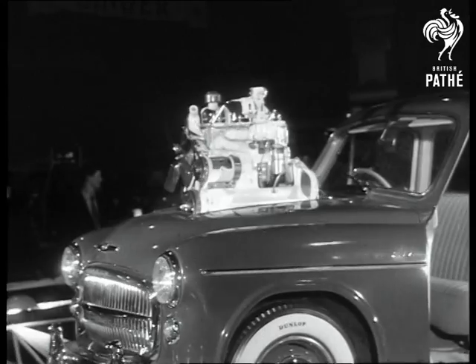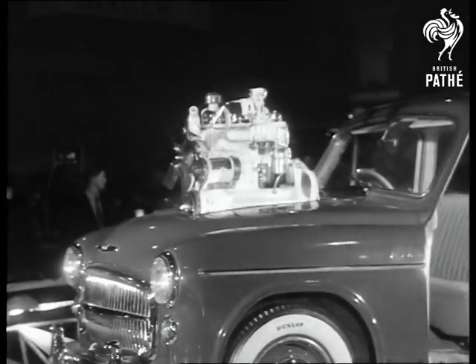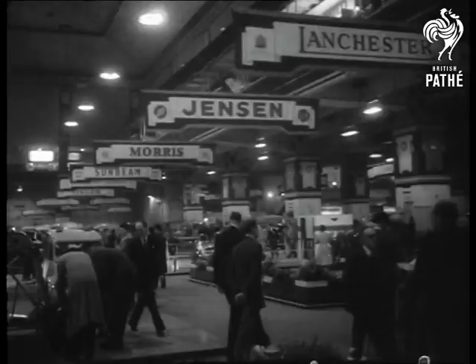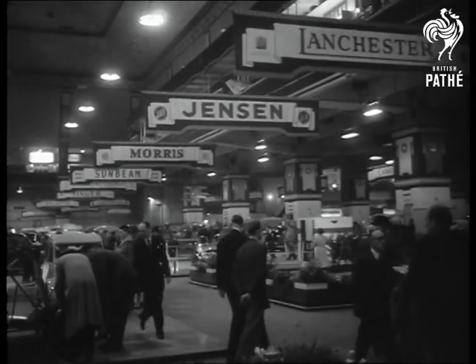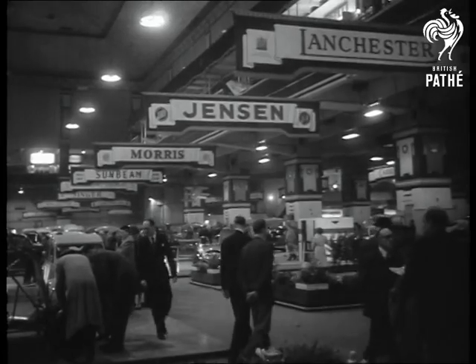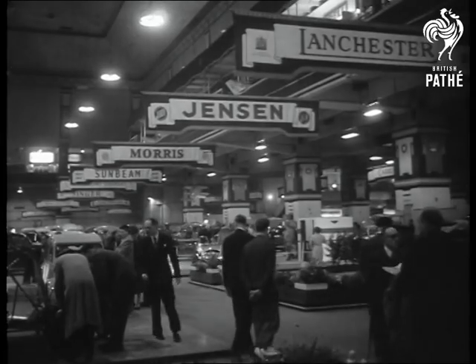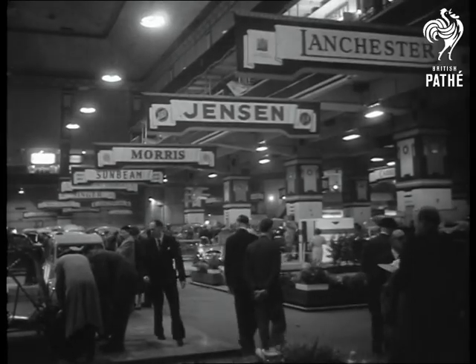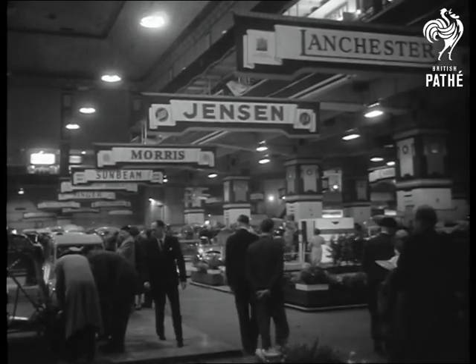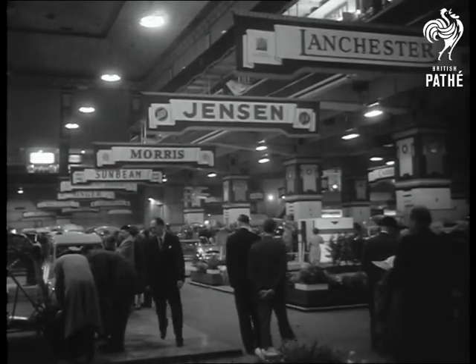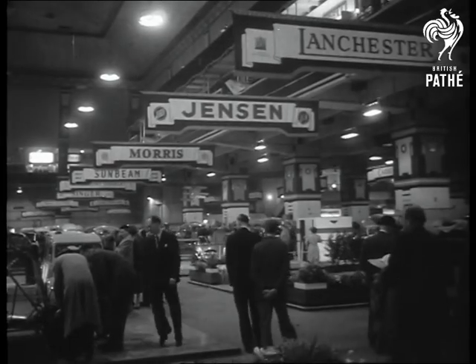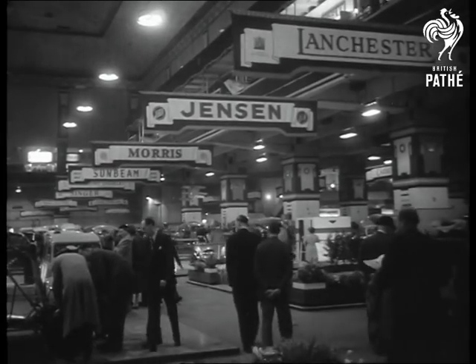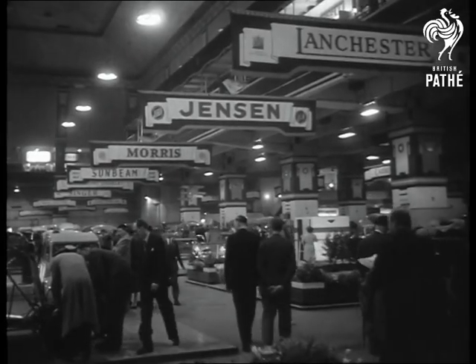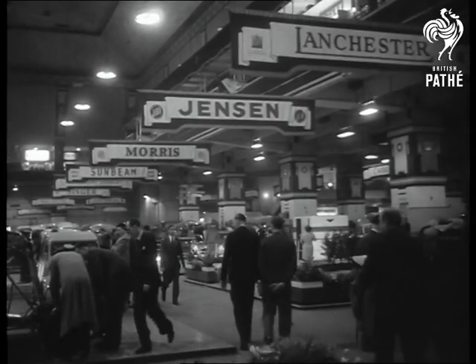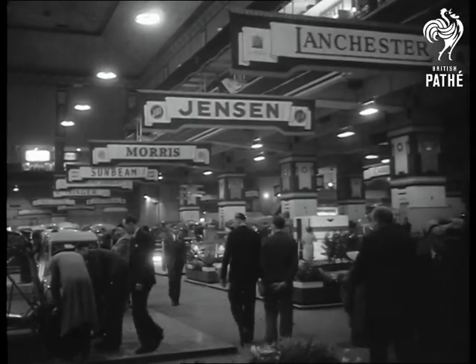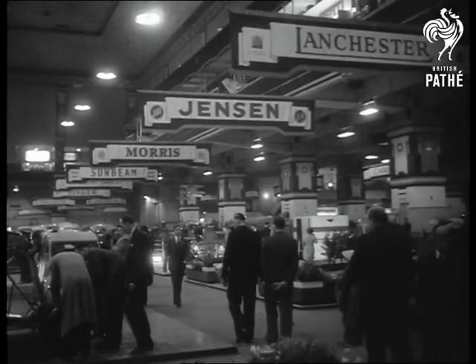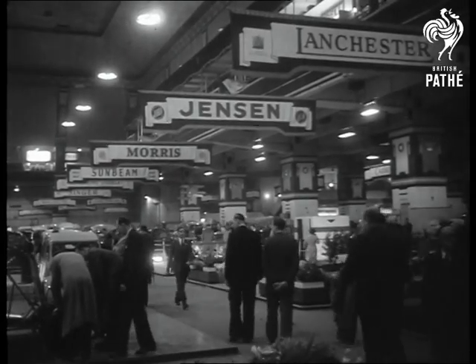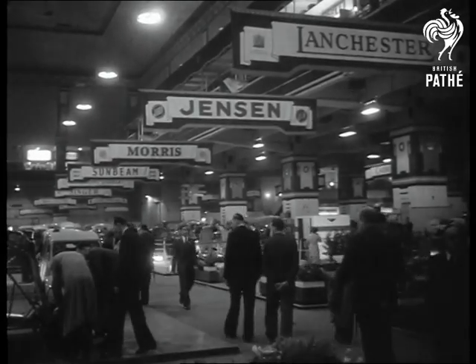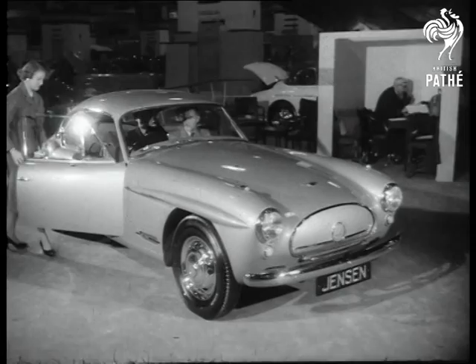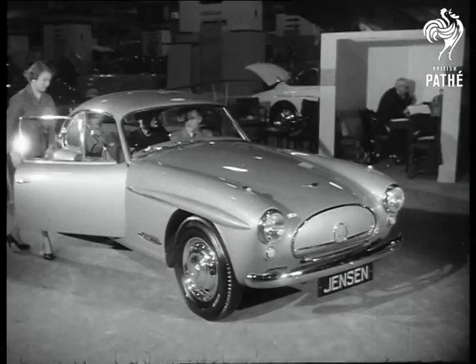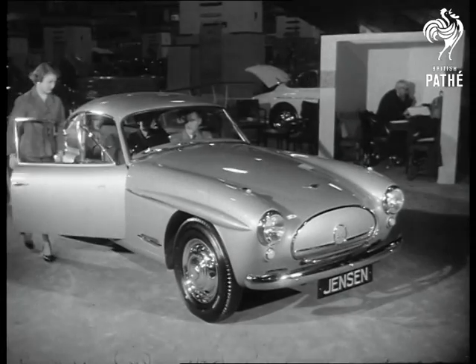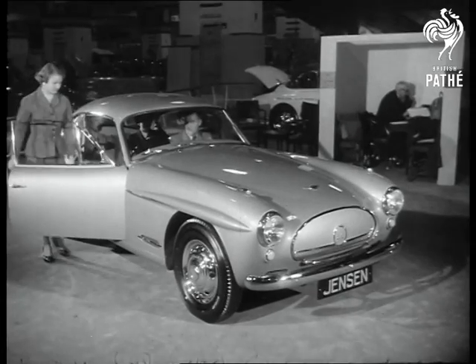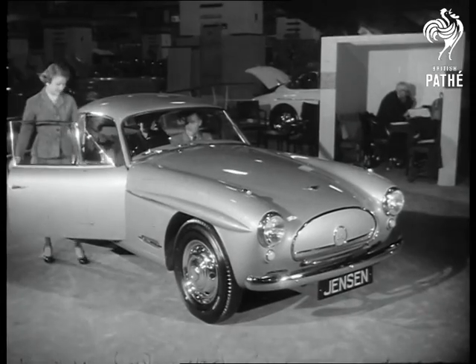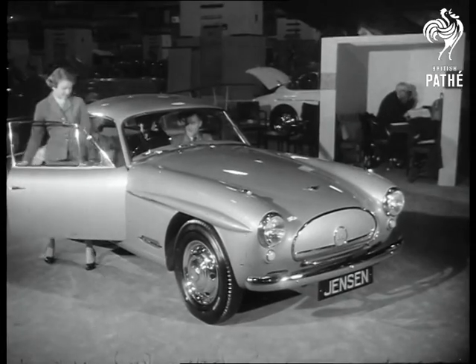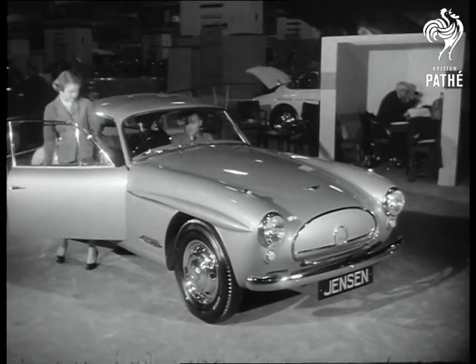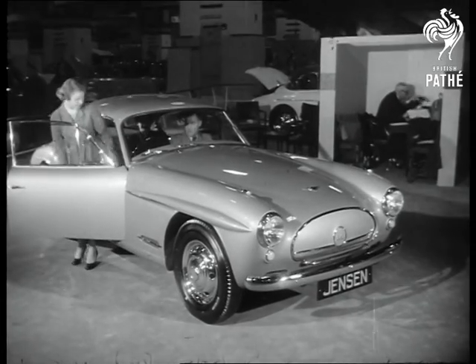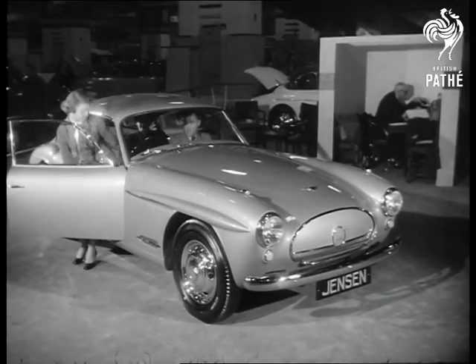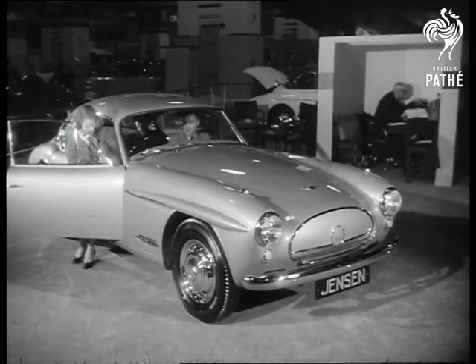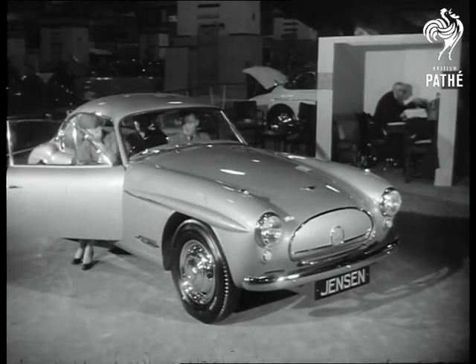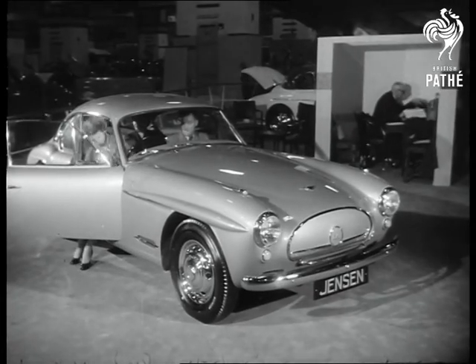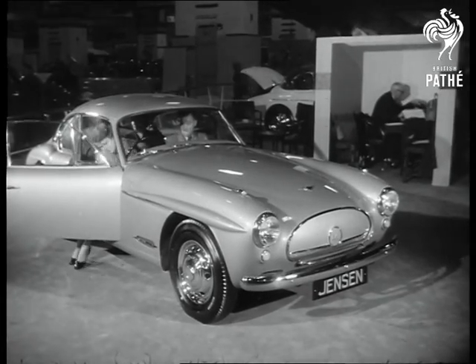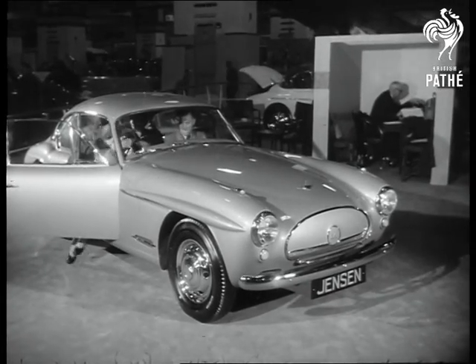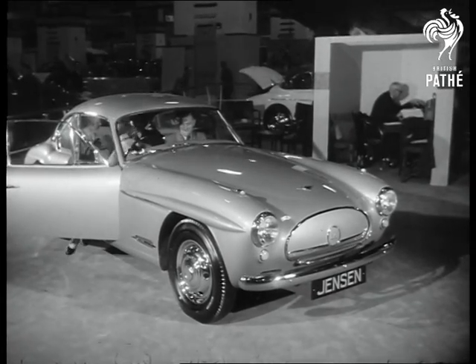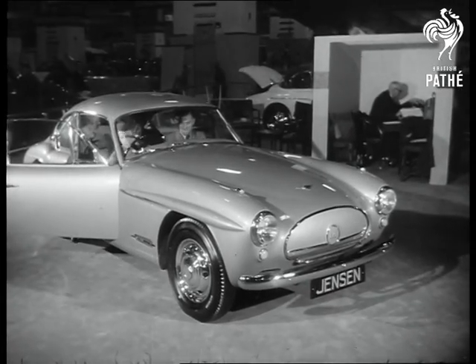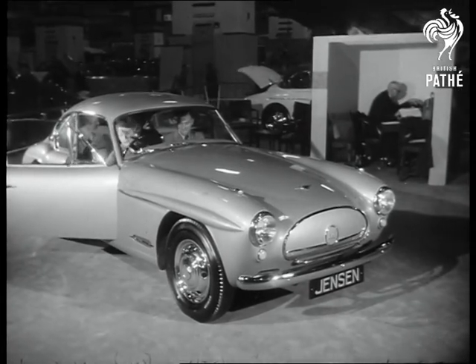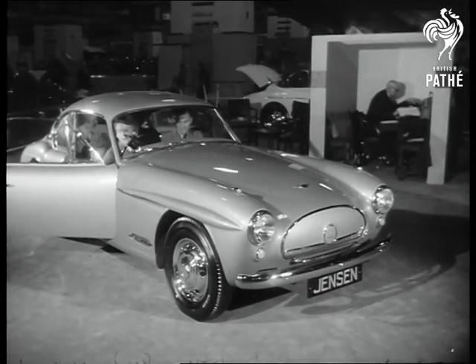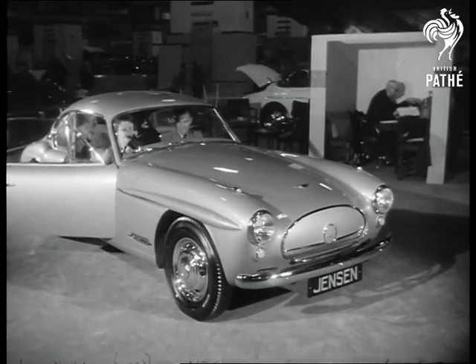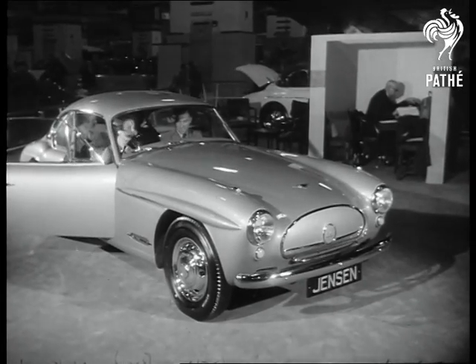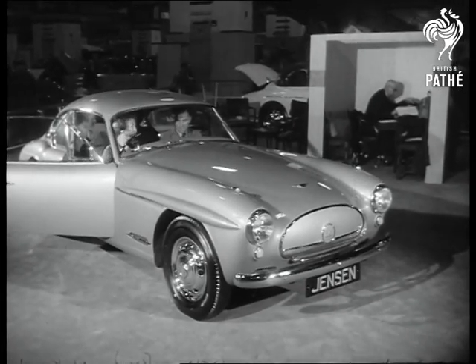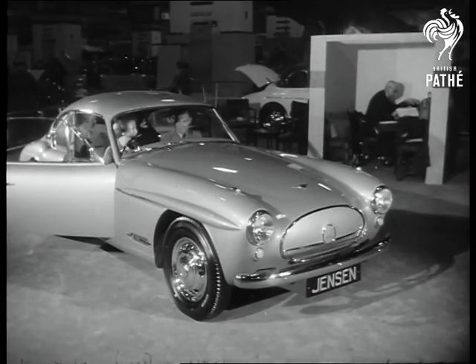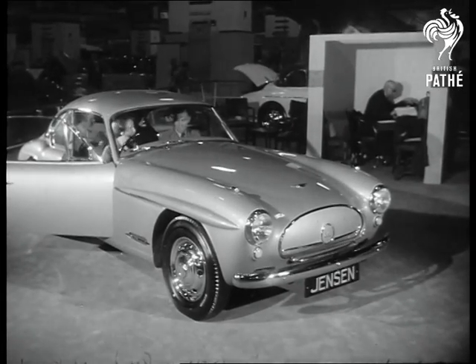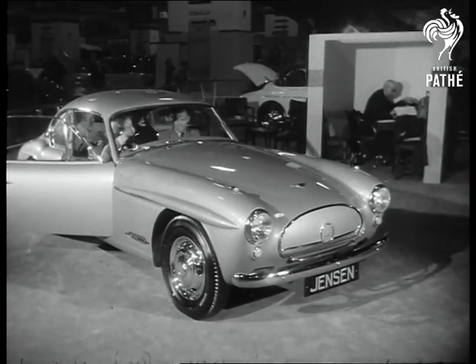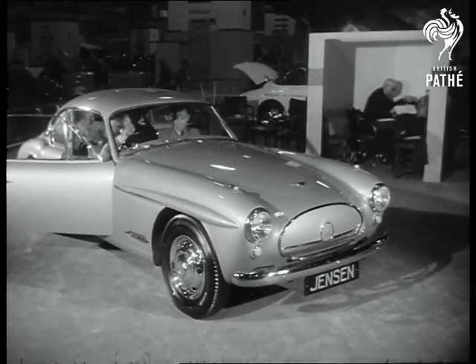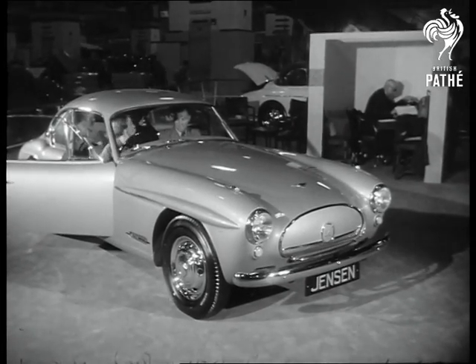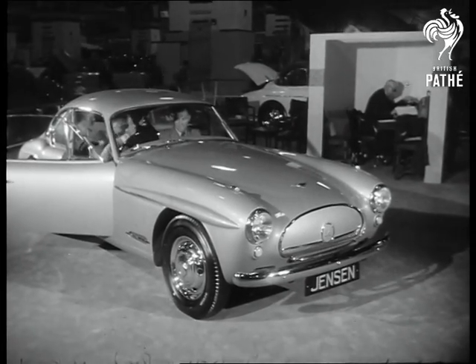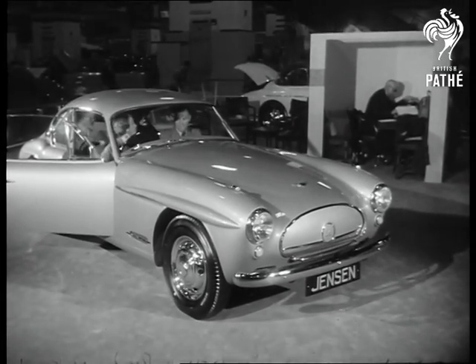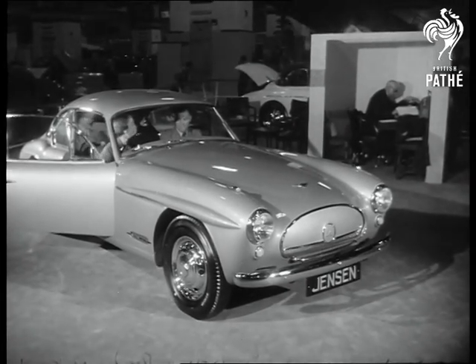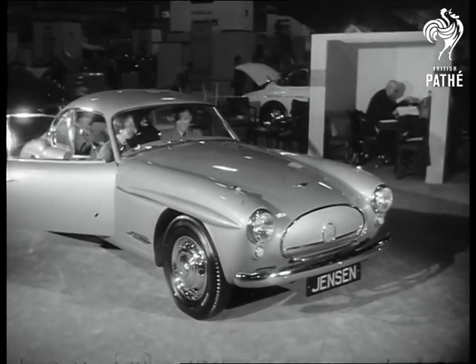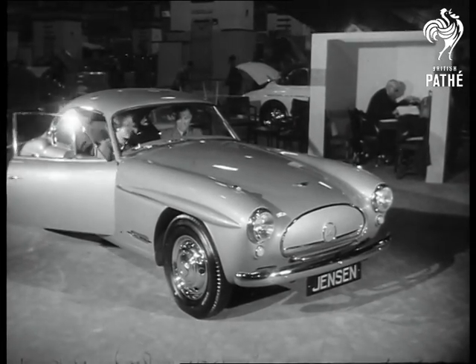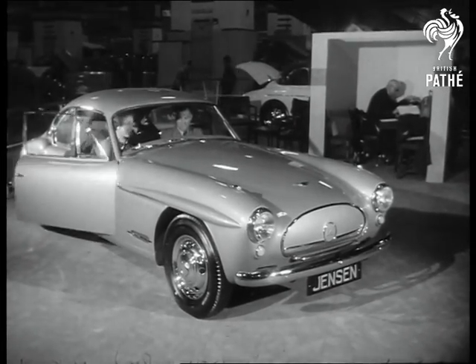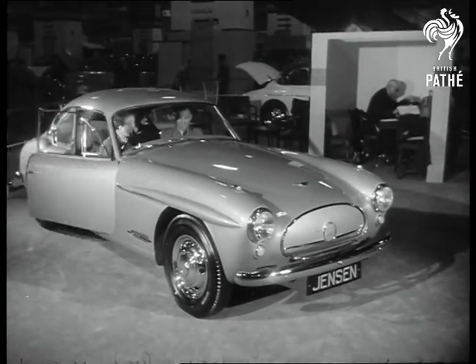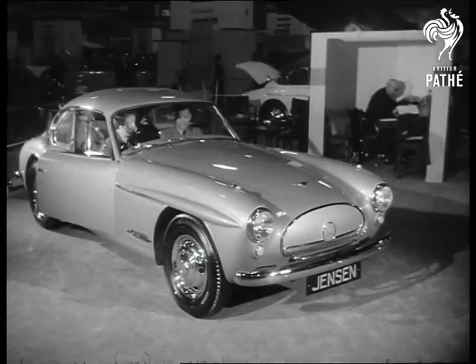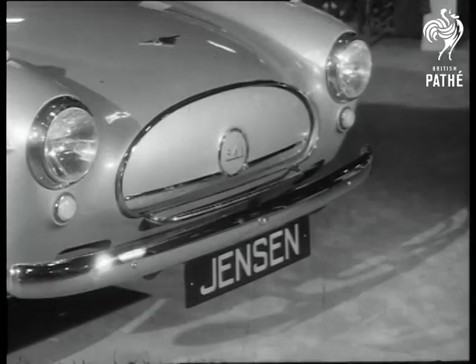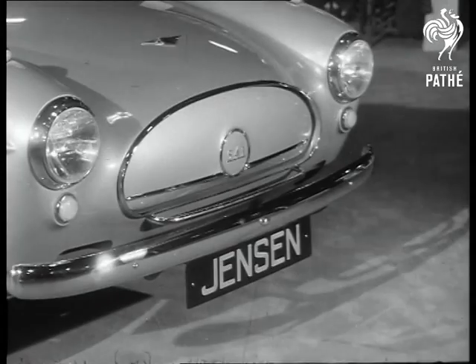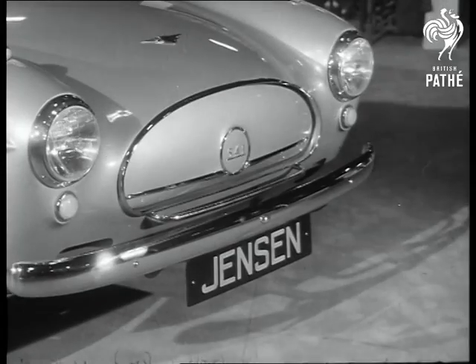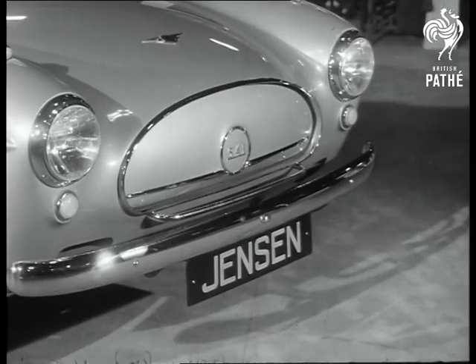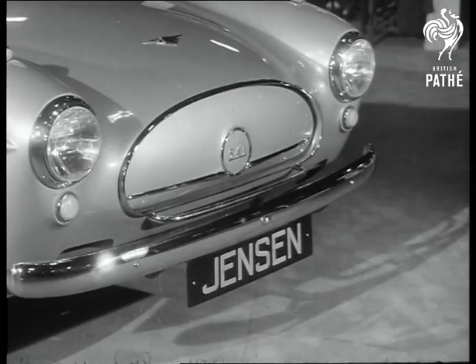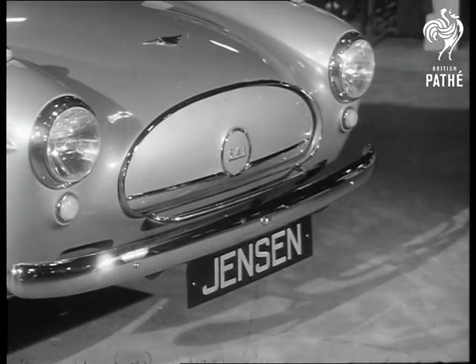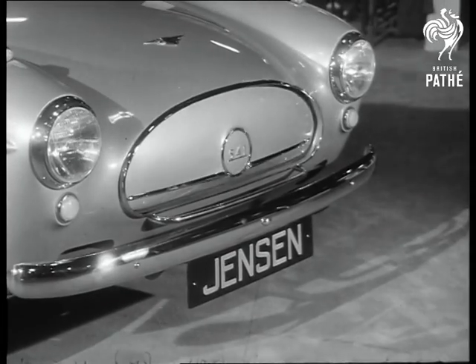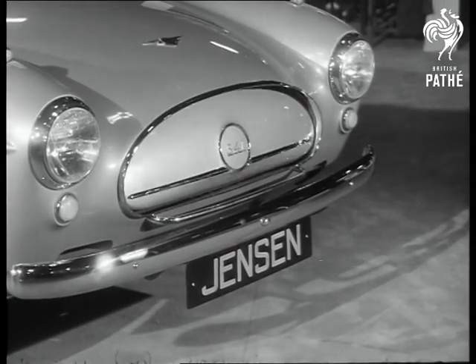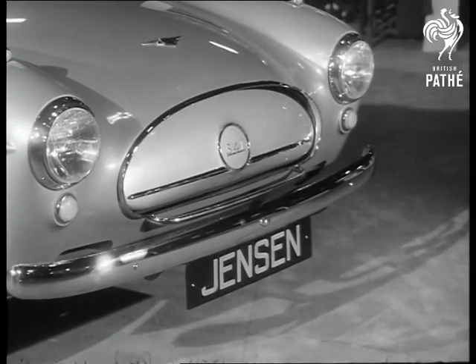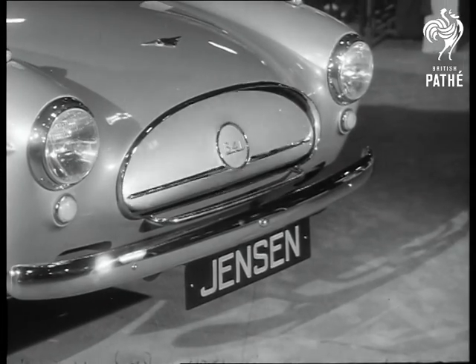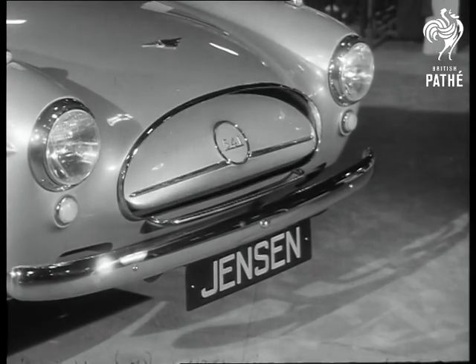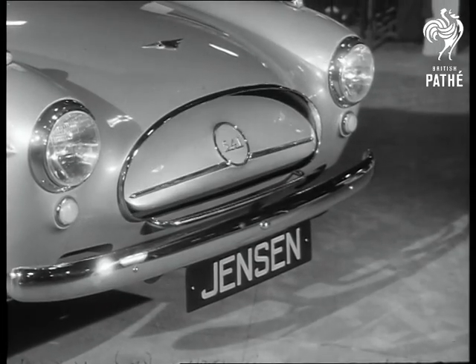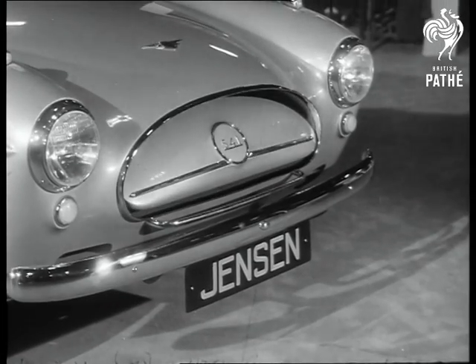About 40 brand new models are on show, including the Jensen 541, which has an all-plastic body and can clock a good 100 miles an hour.